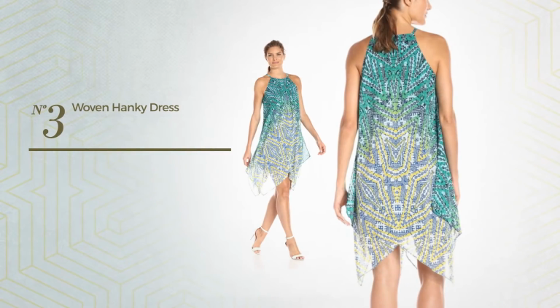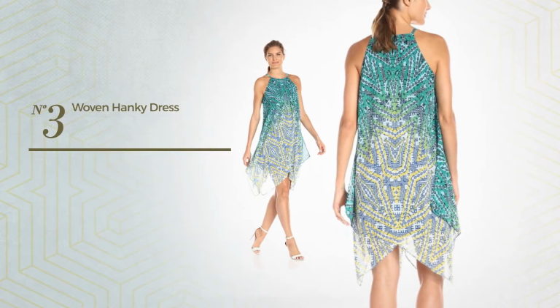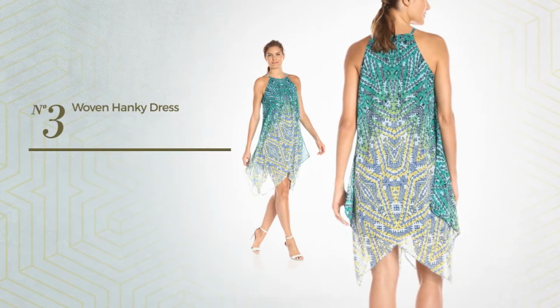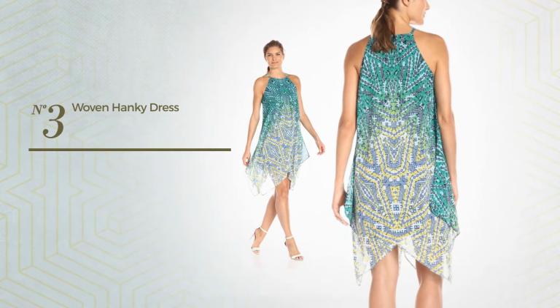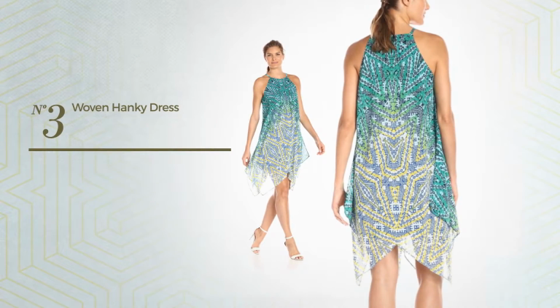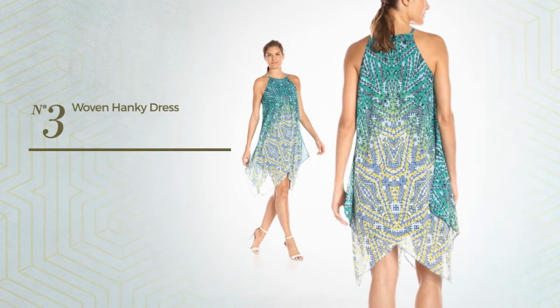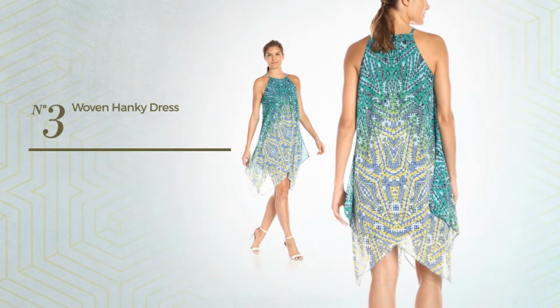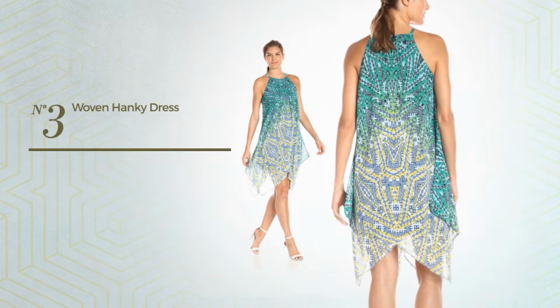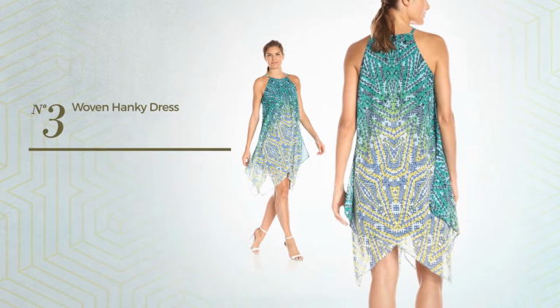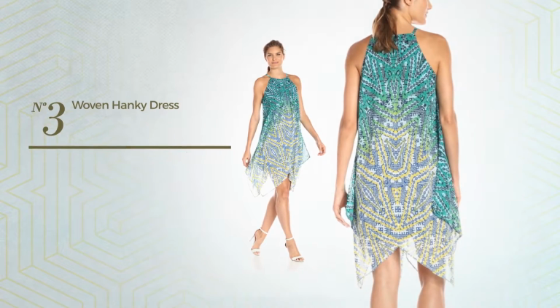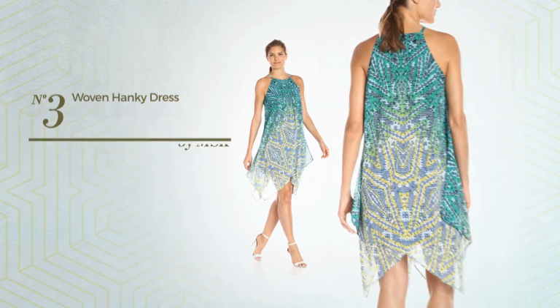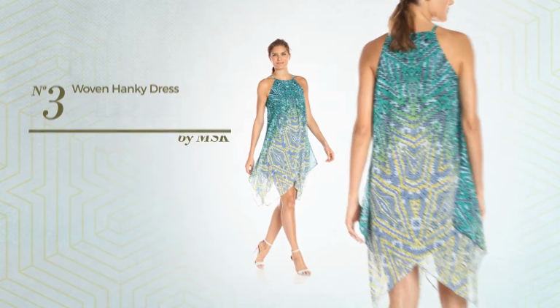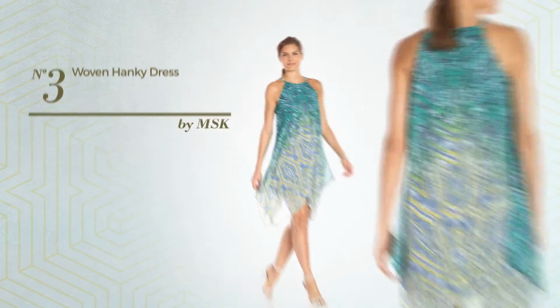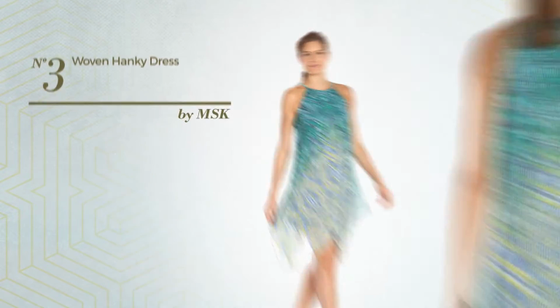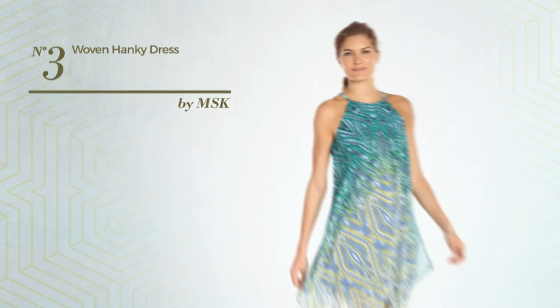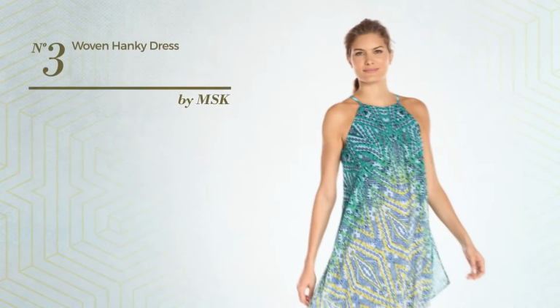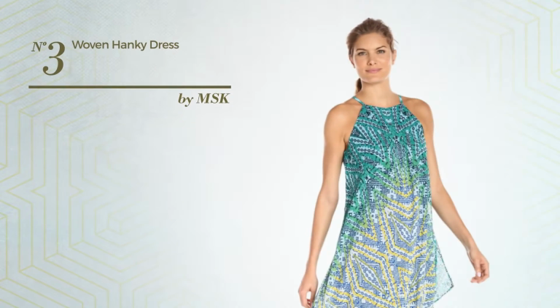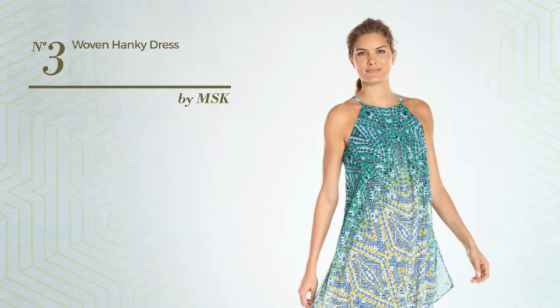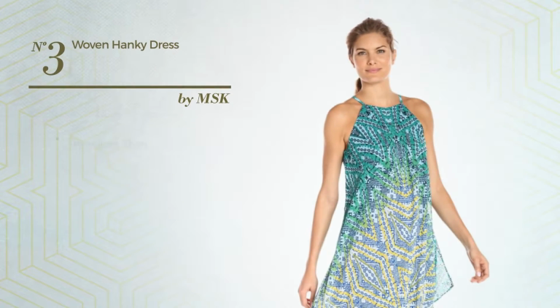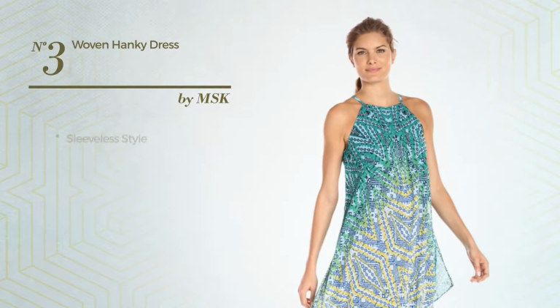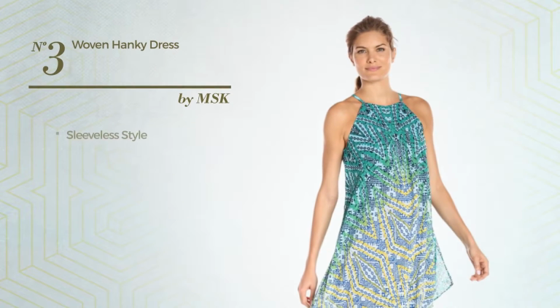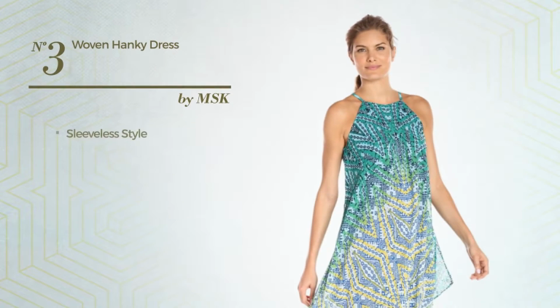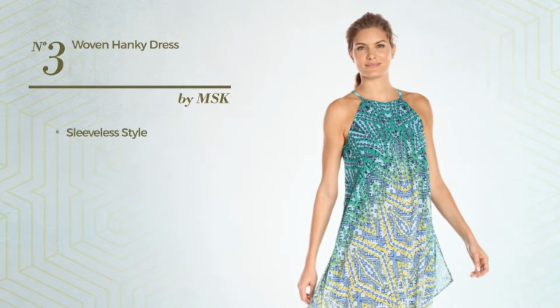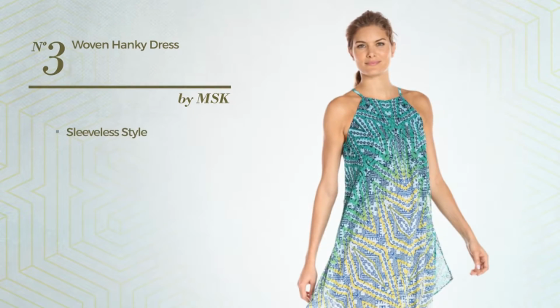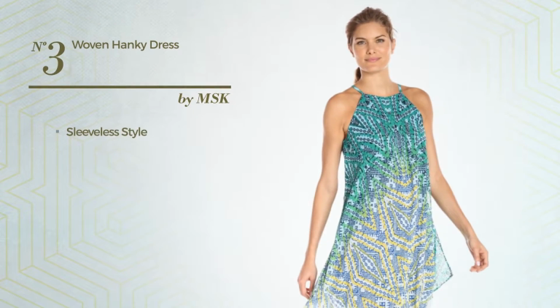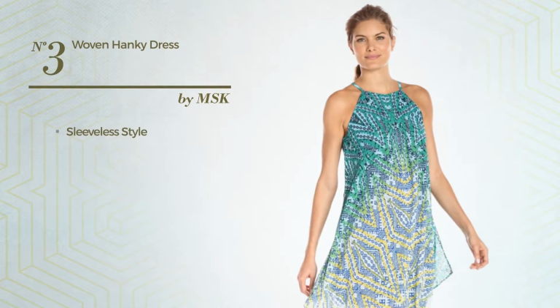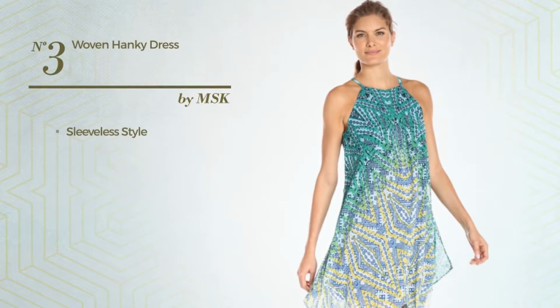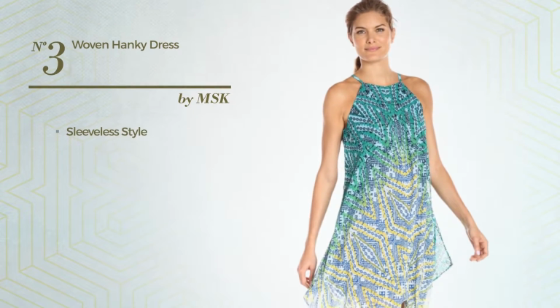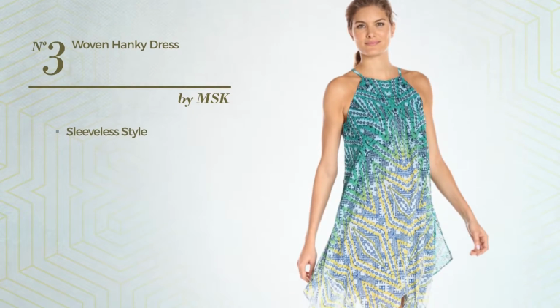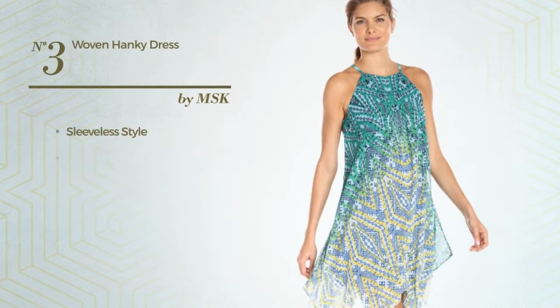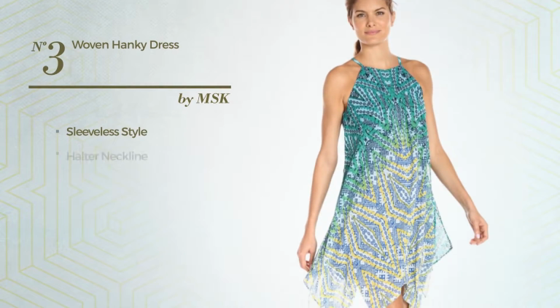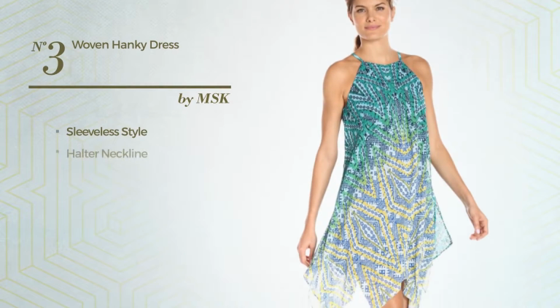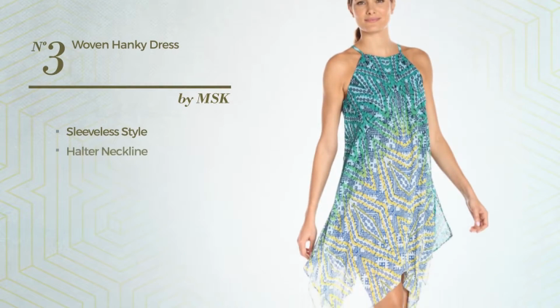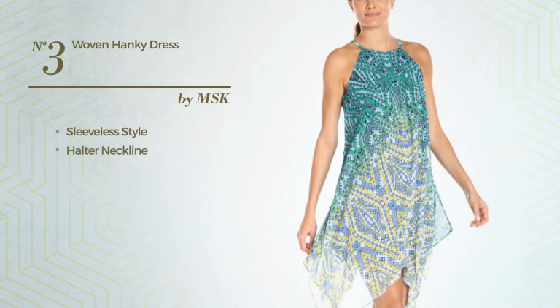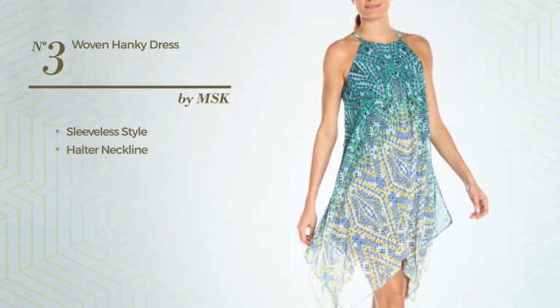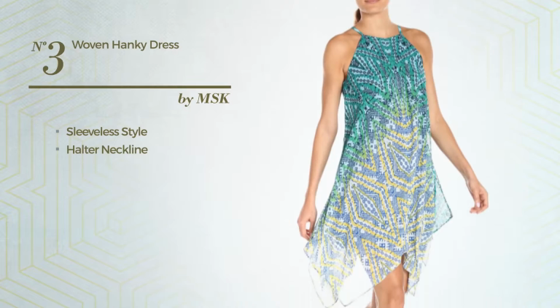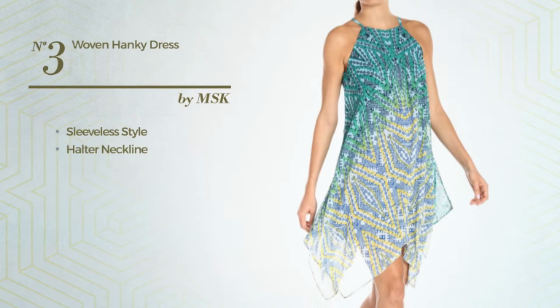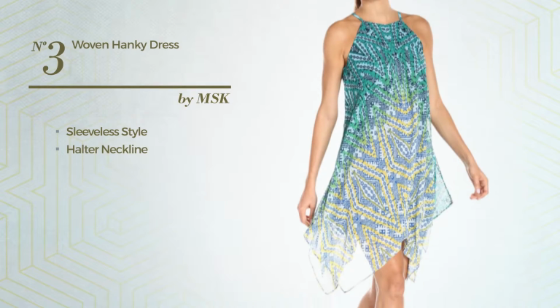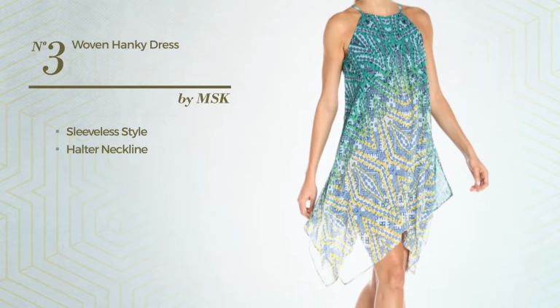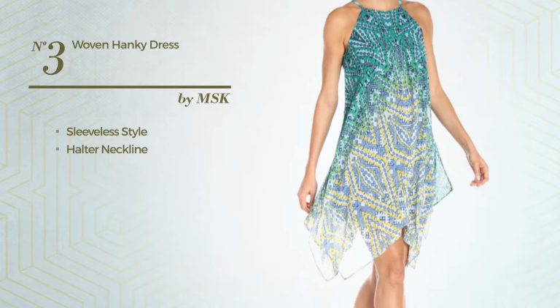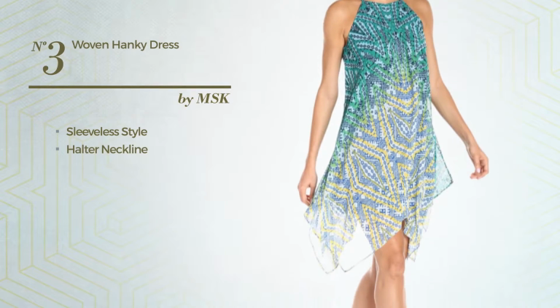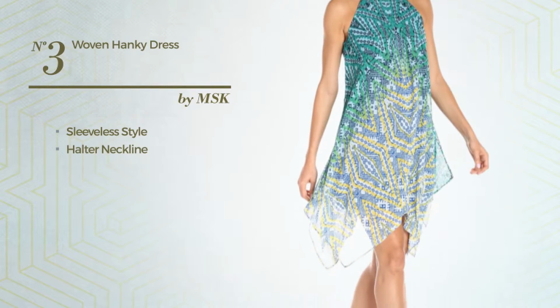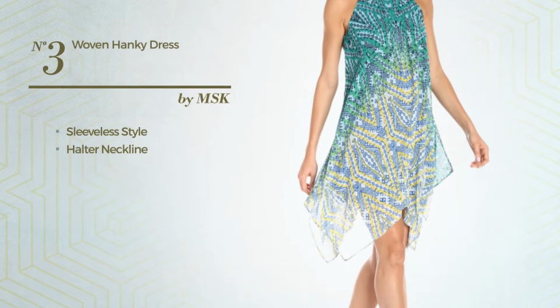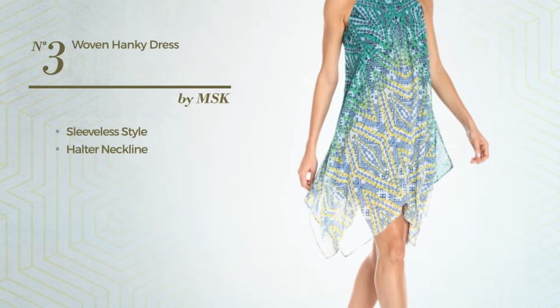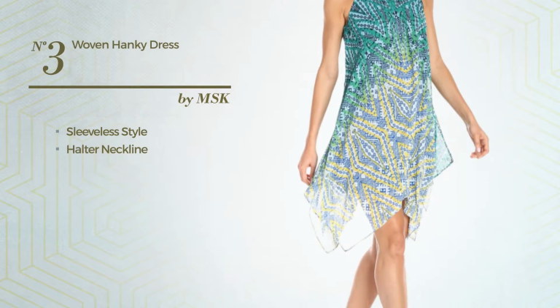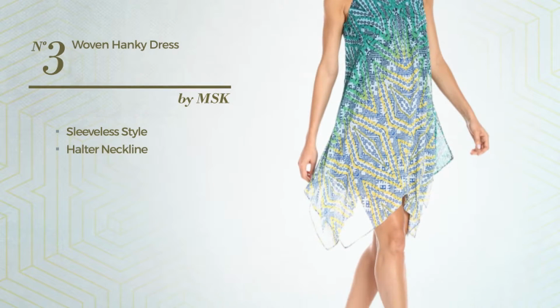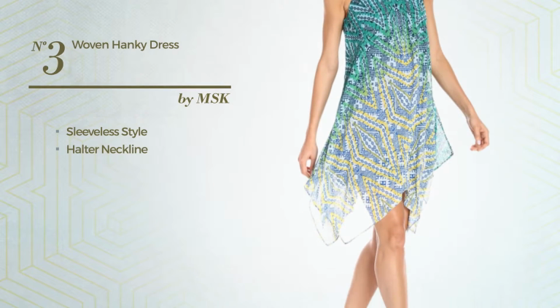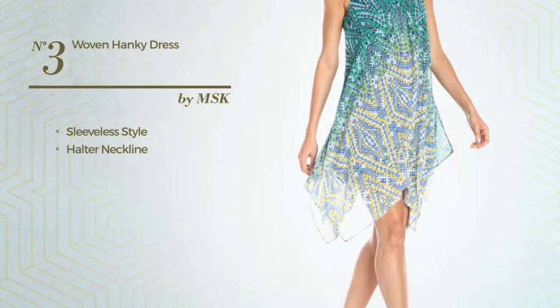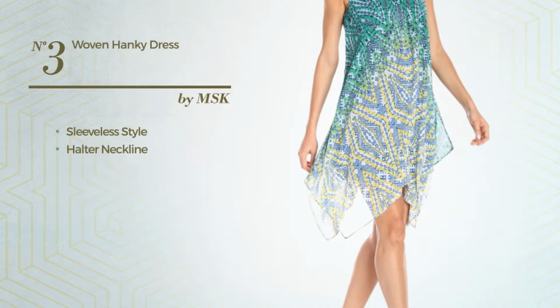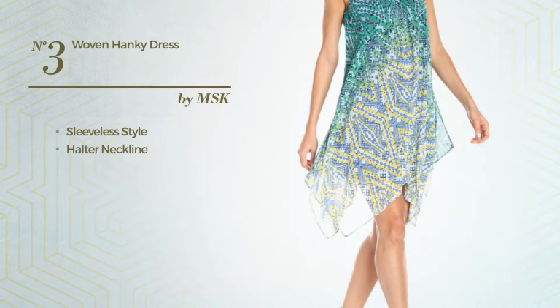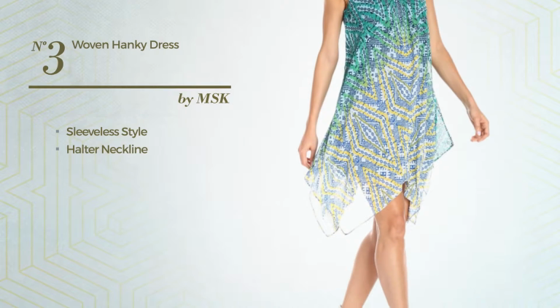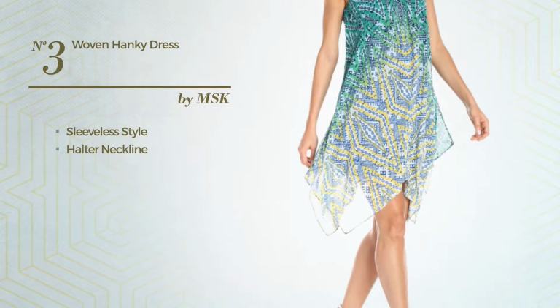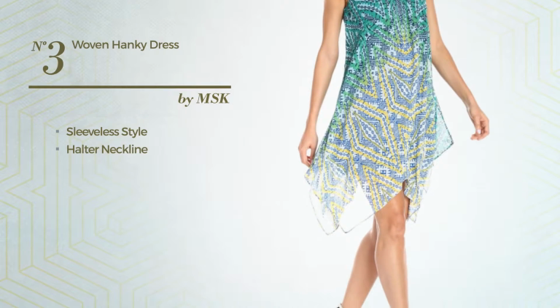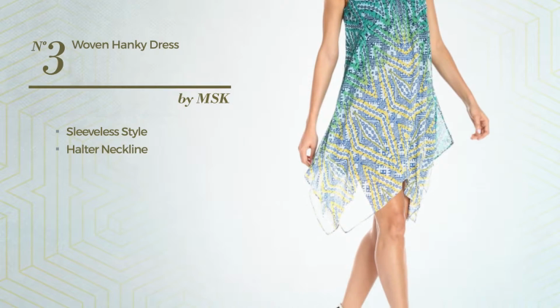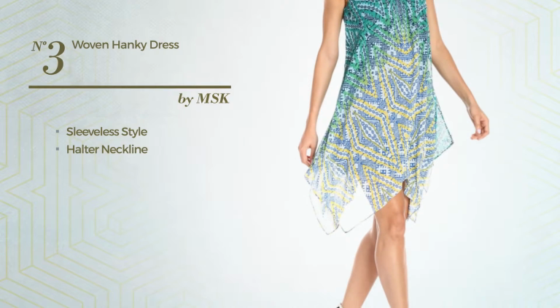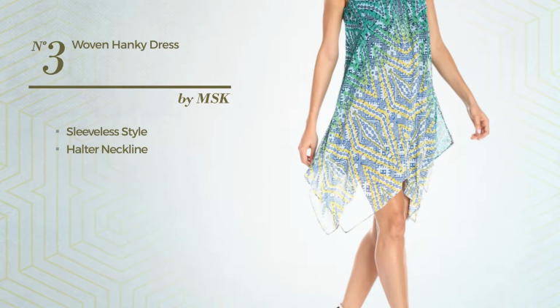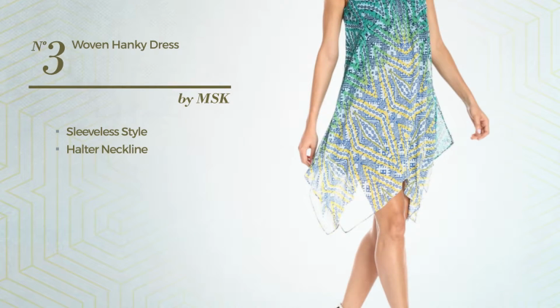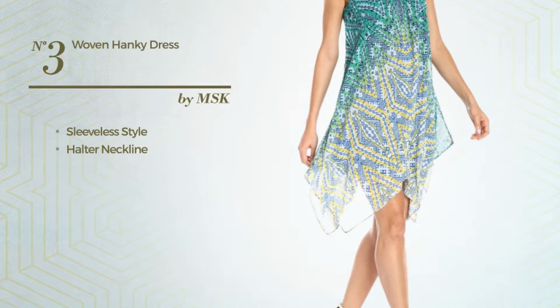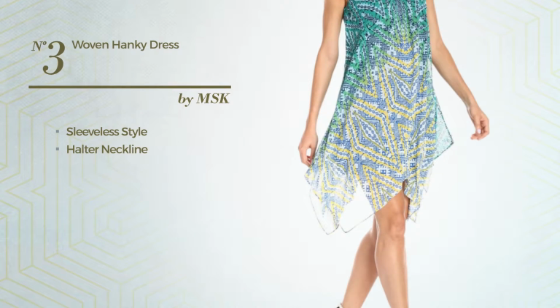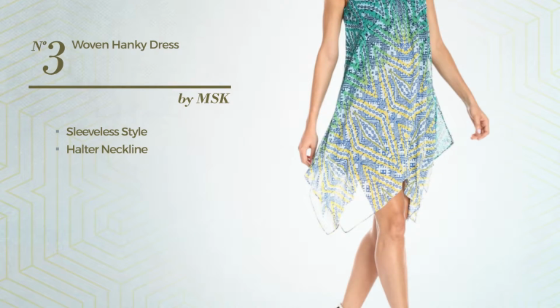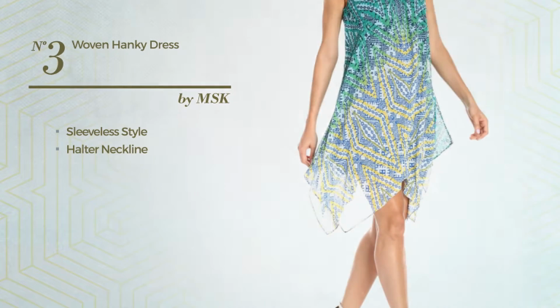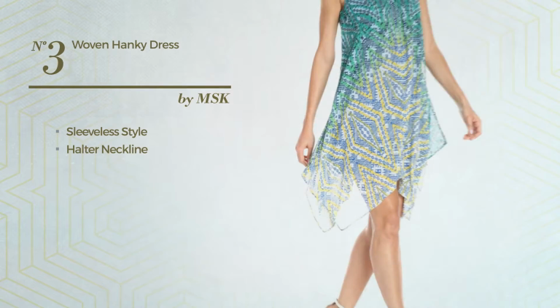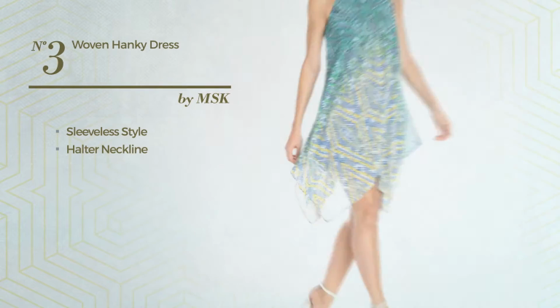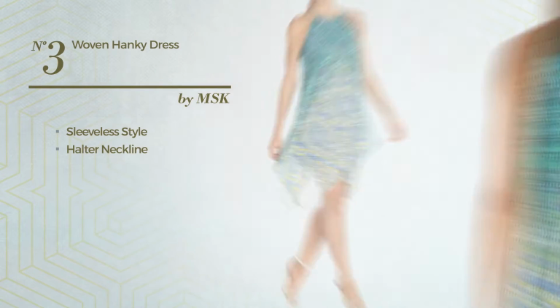Number 3. Featuring a sleeveless style with a halter neckline. Available just in this color.